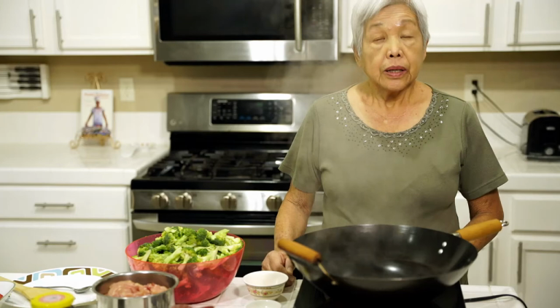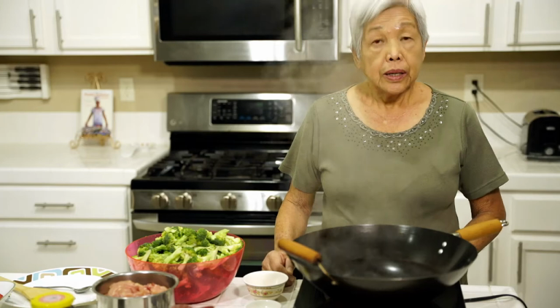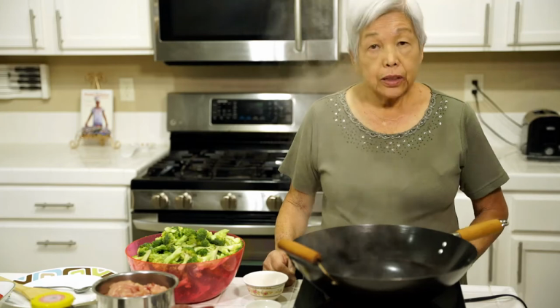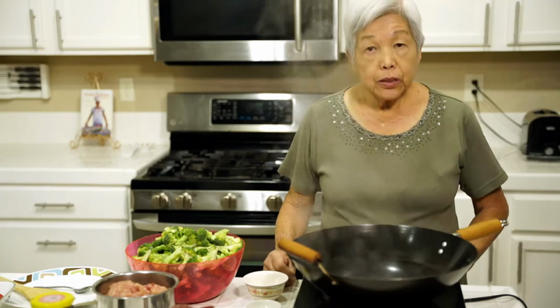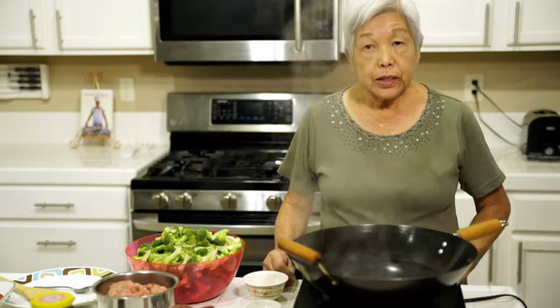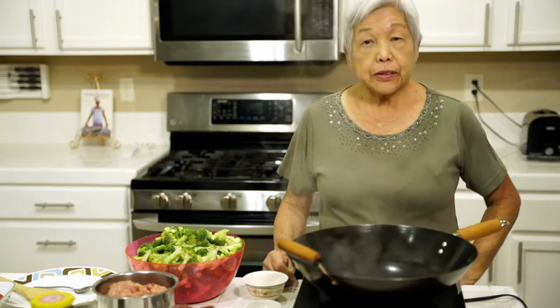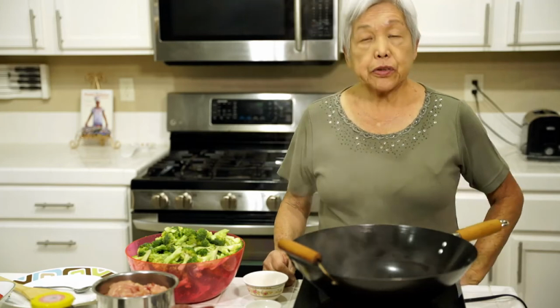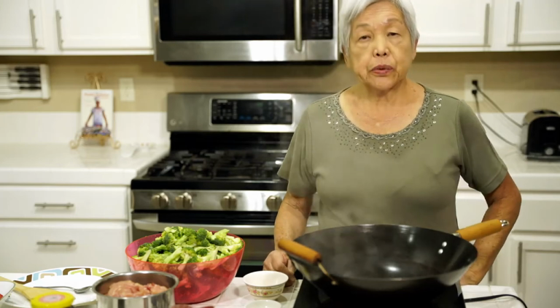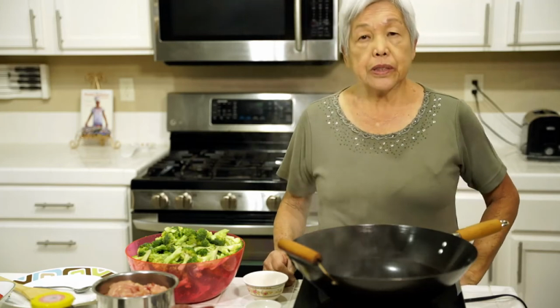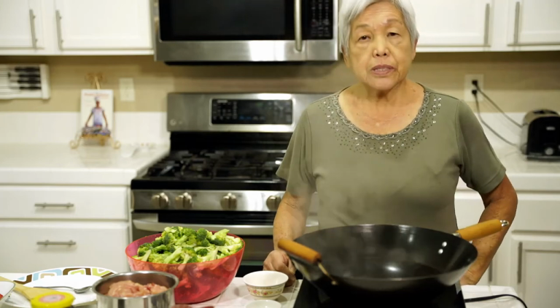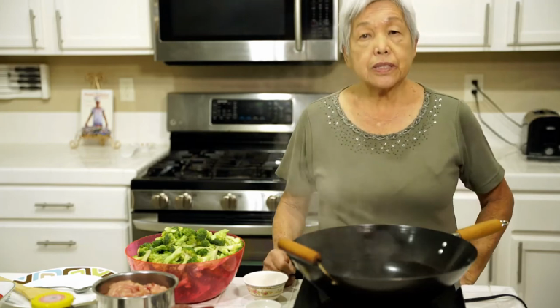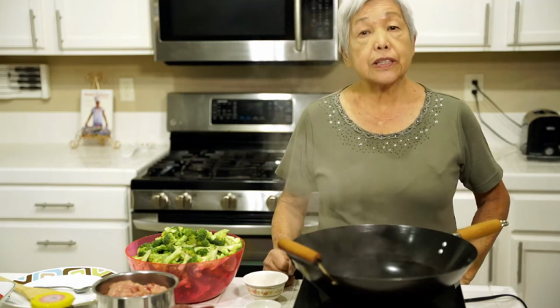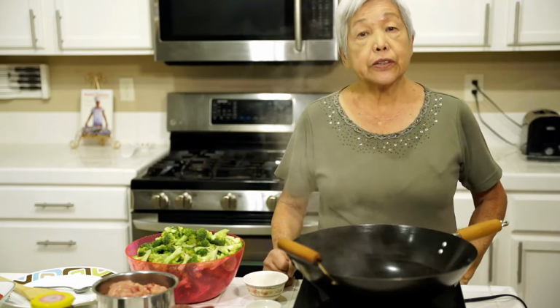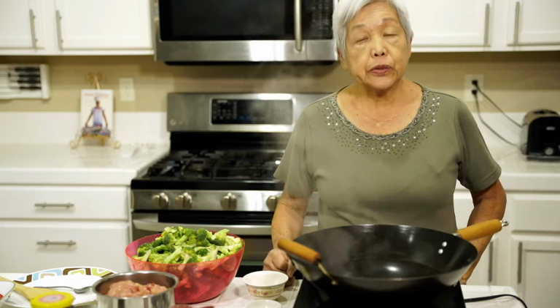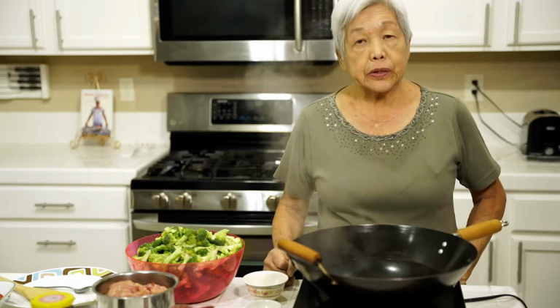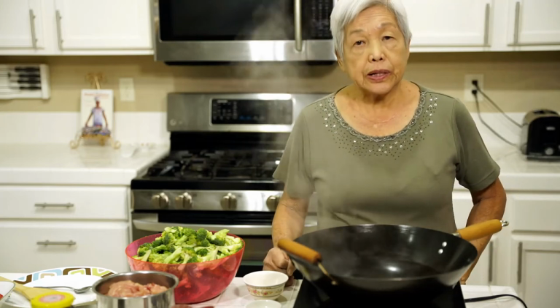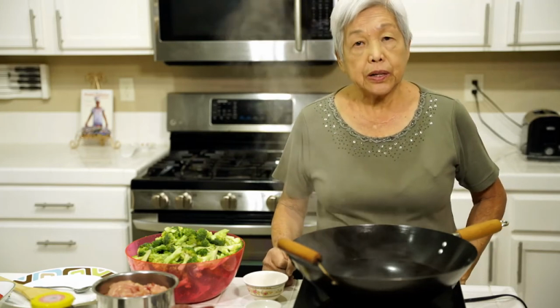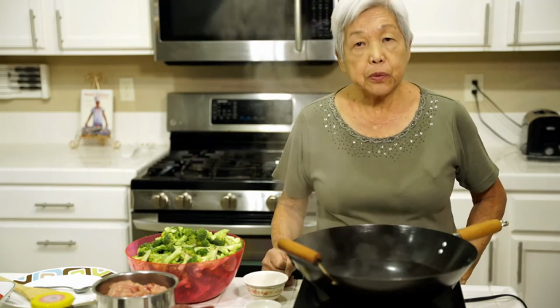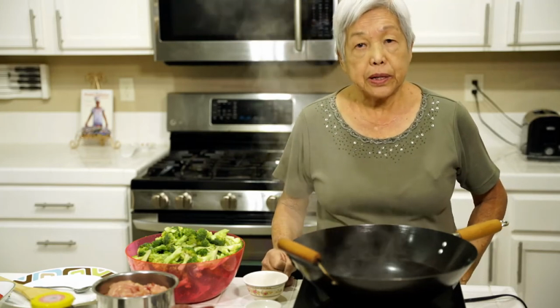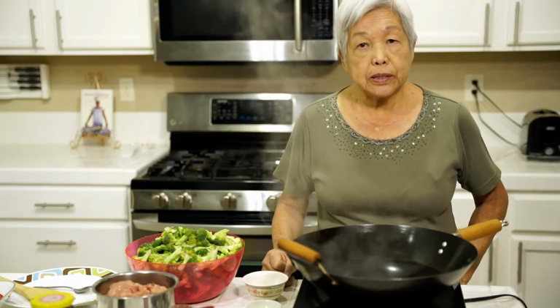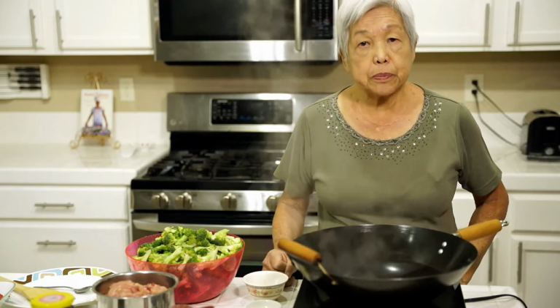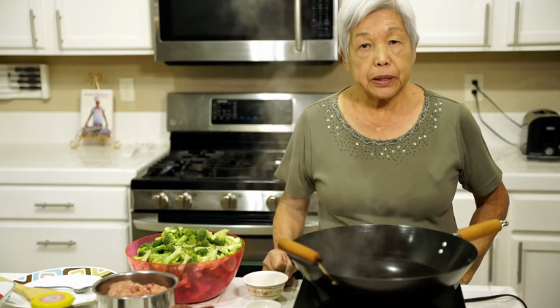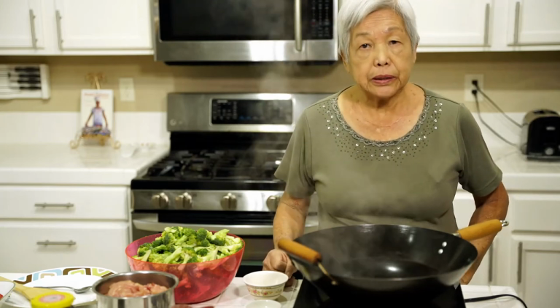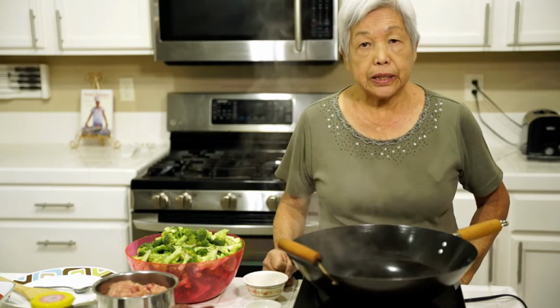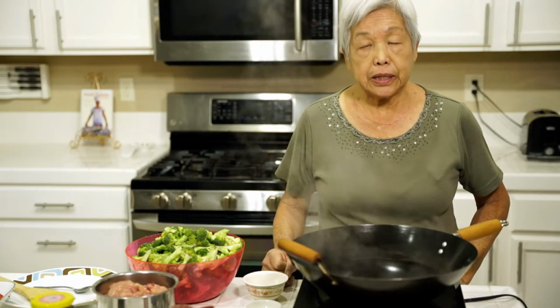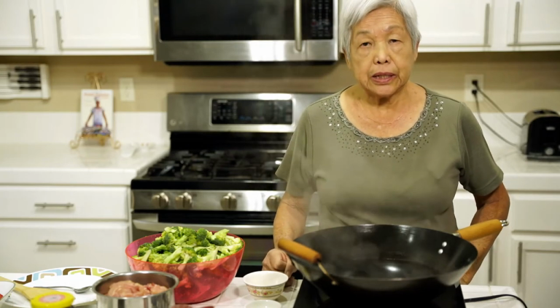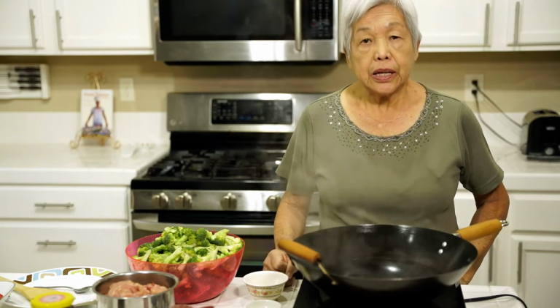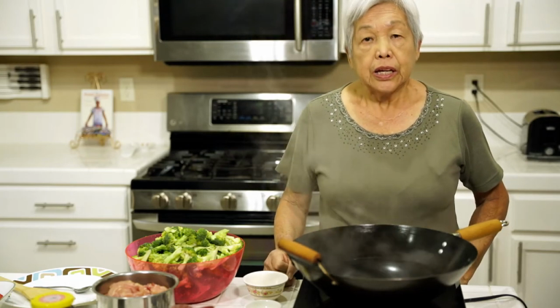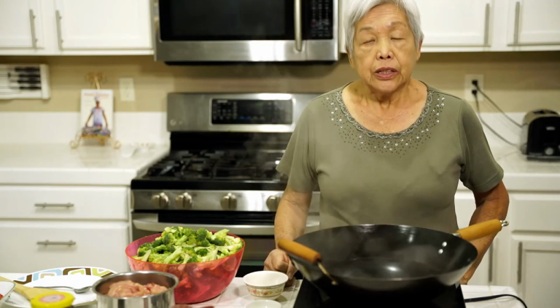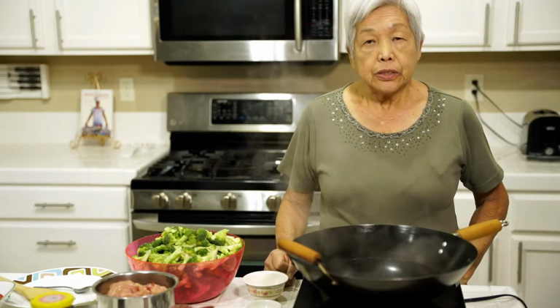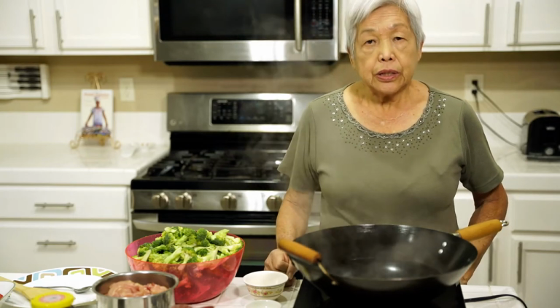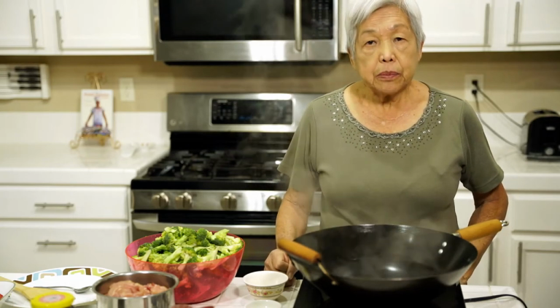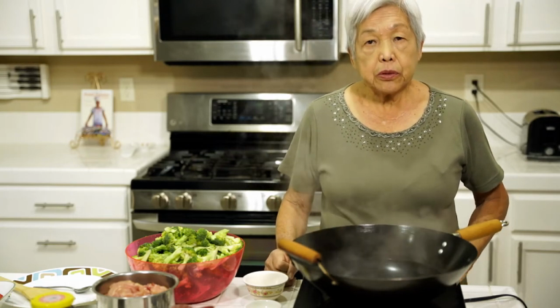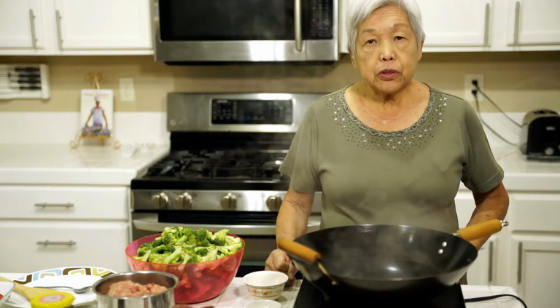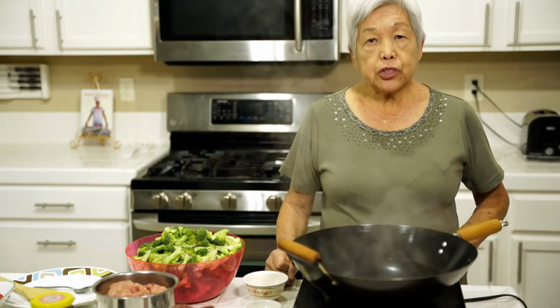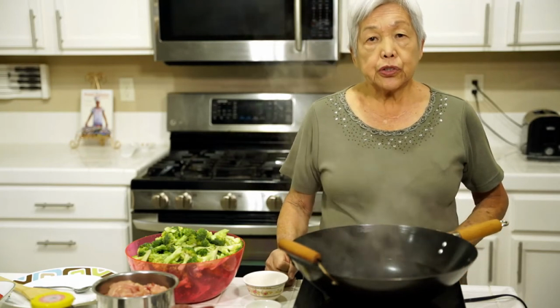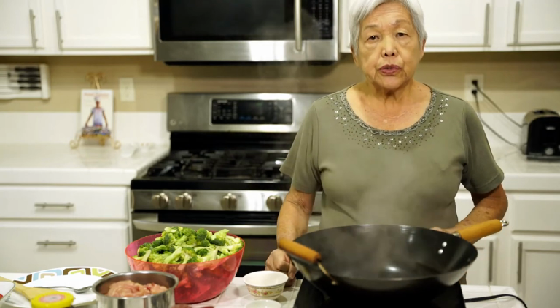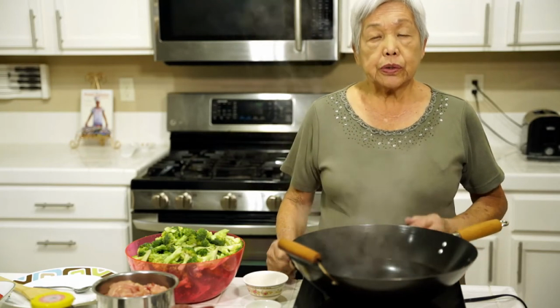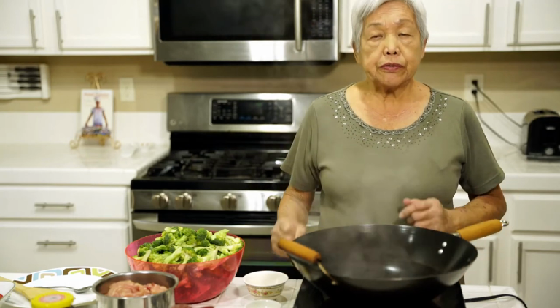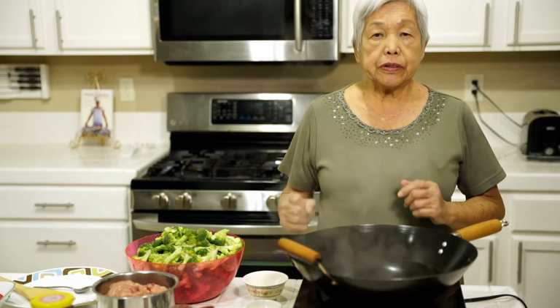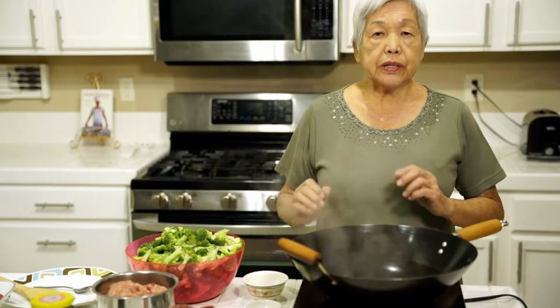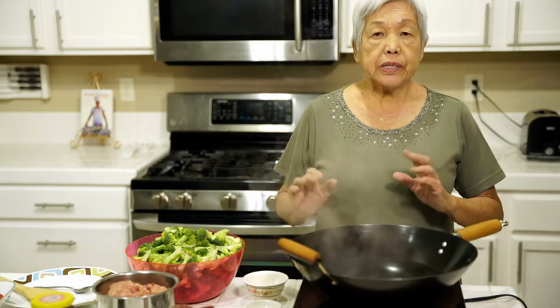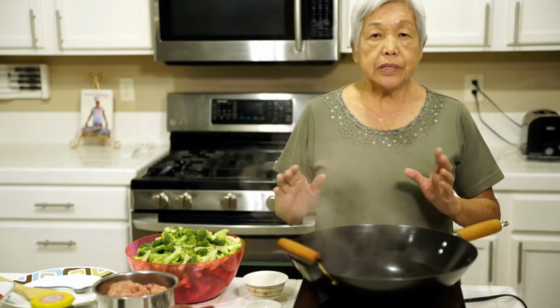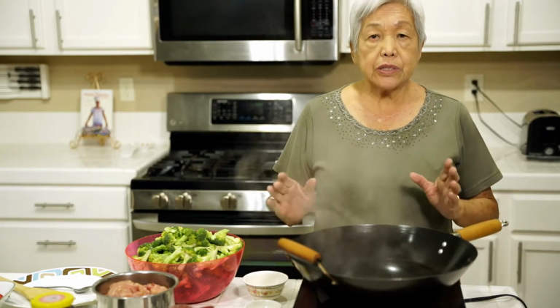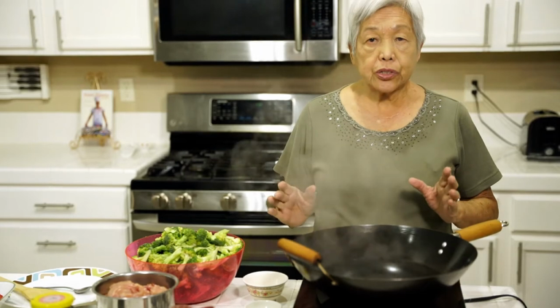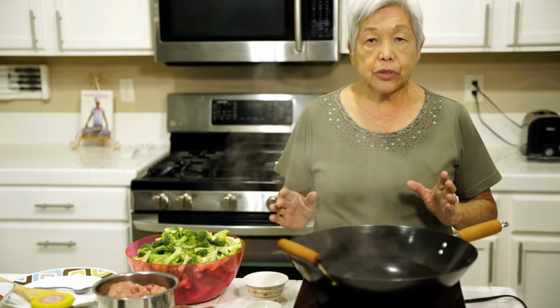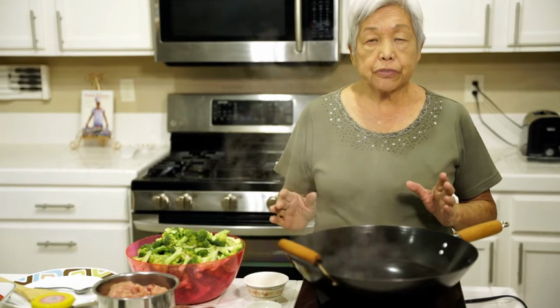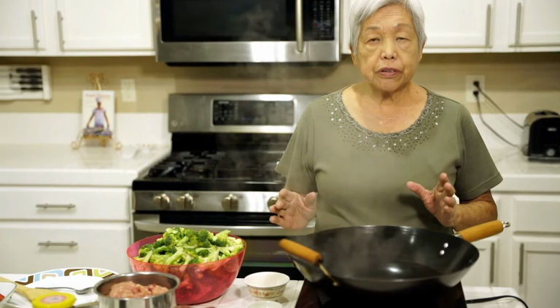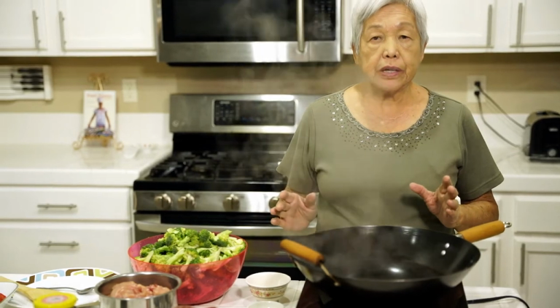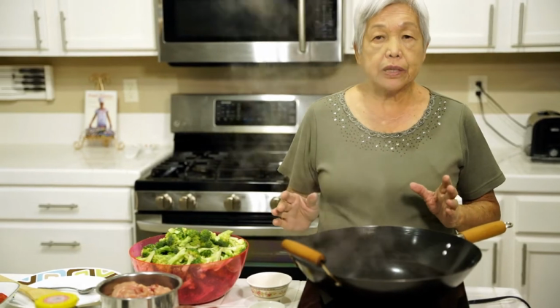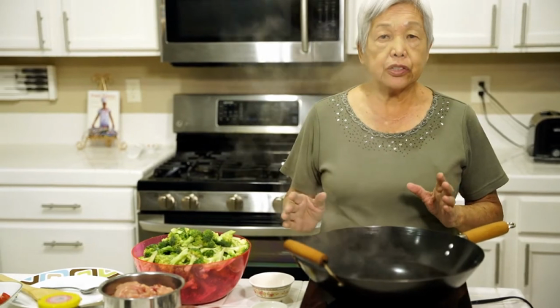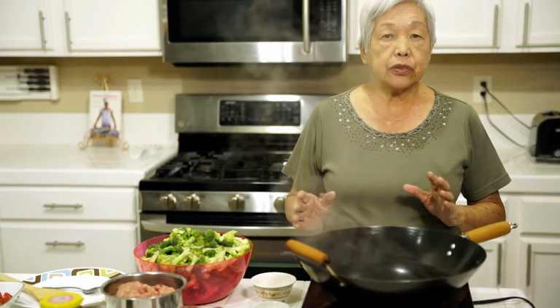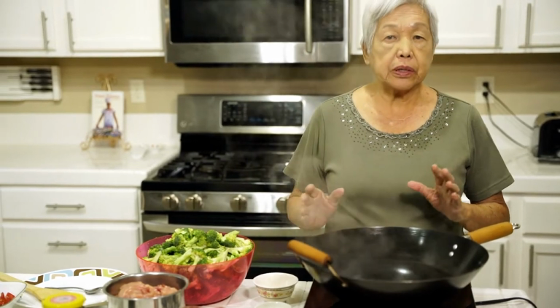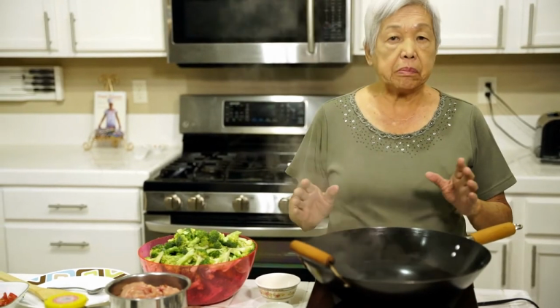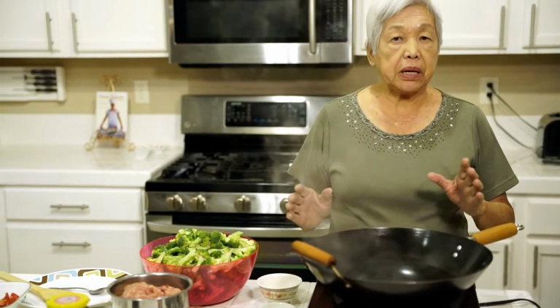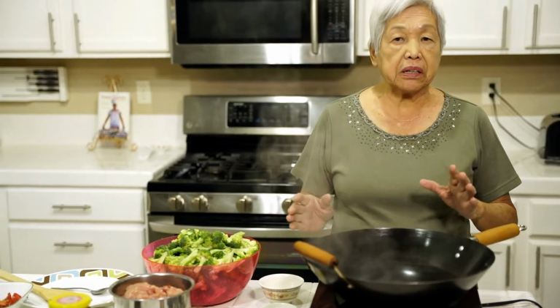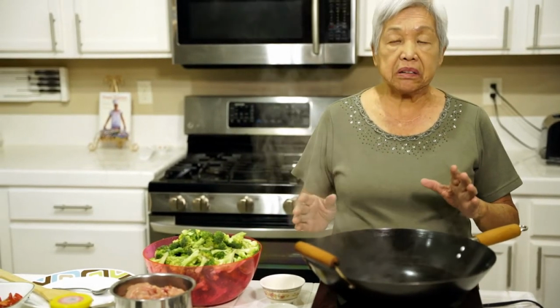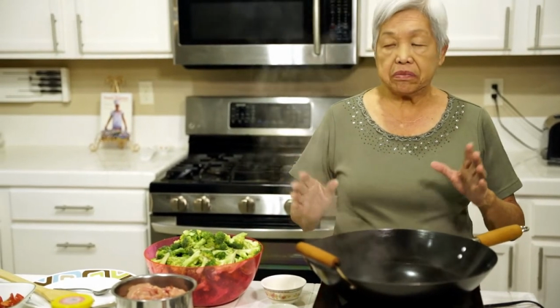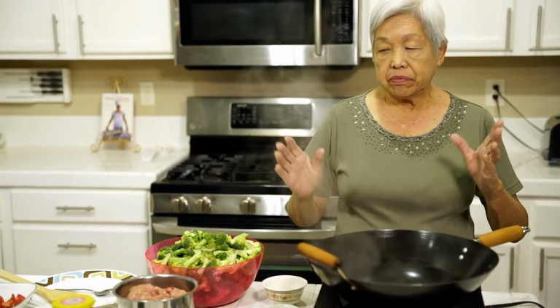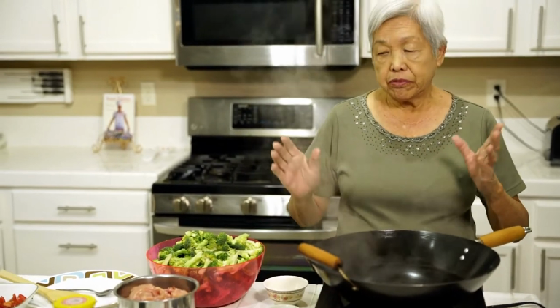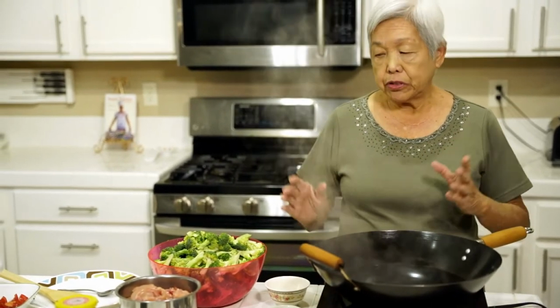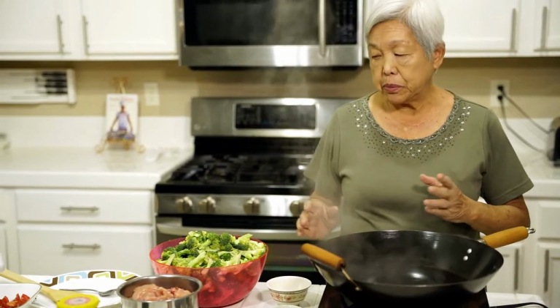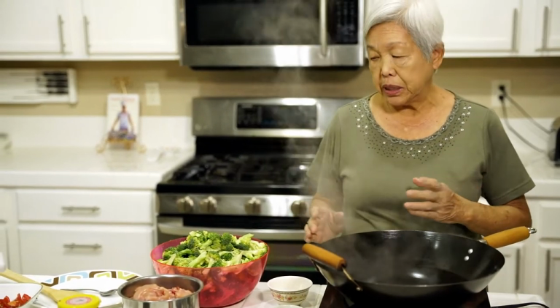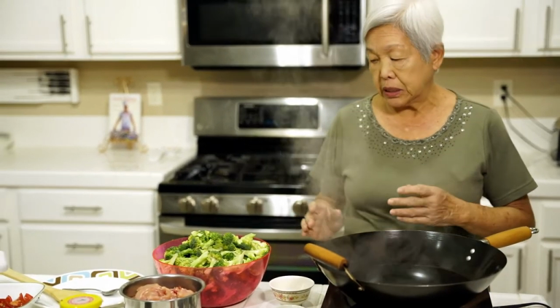Aloha everyone. This is Lenora, Hawaii's pickle lady. Today I'm going to show you a very easy stir fry that you can make in a few minutes.